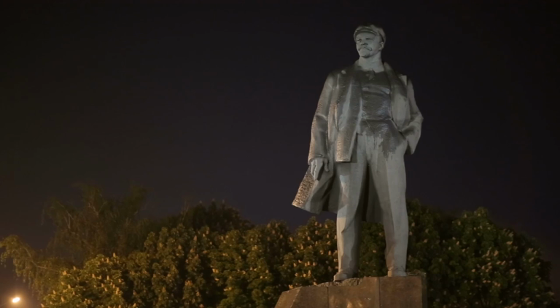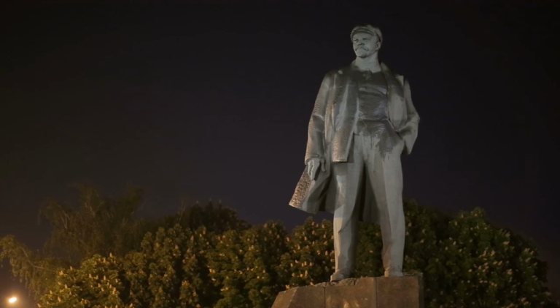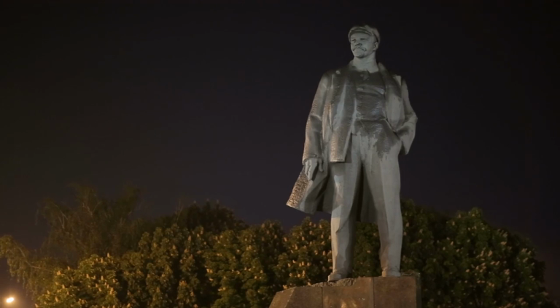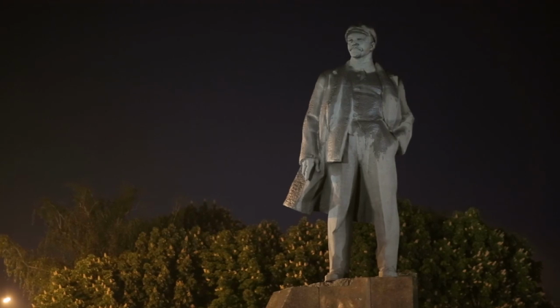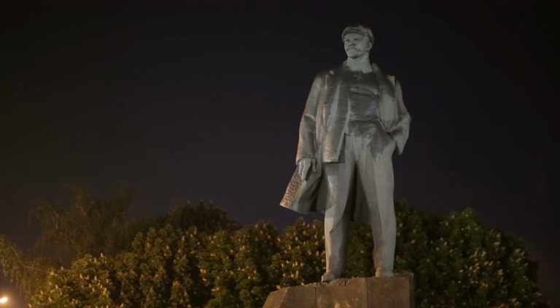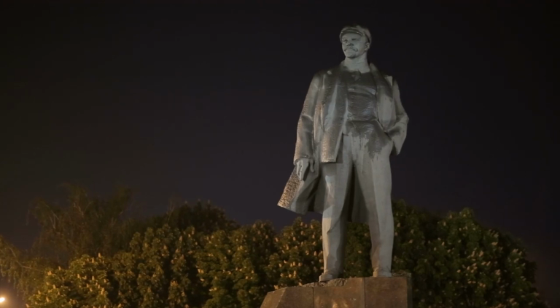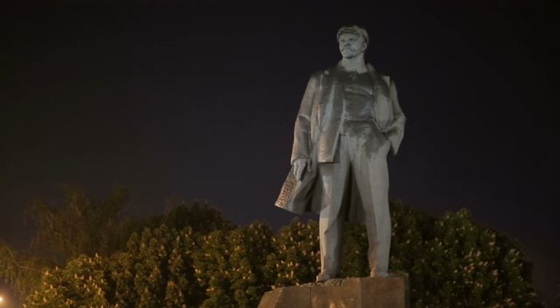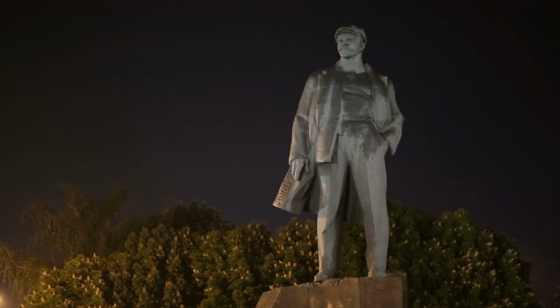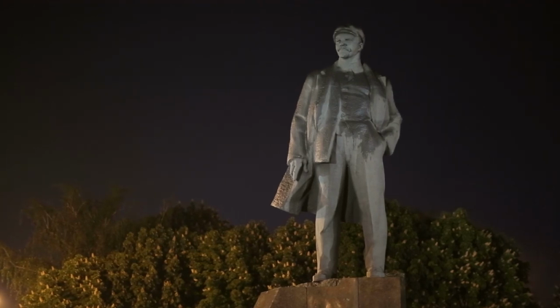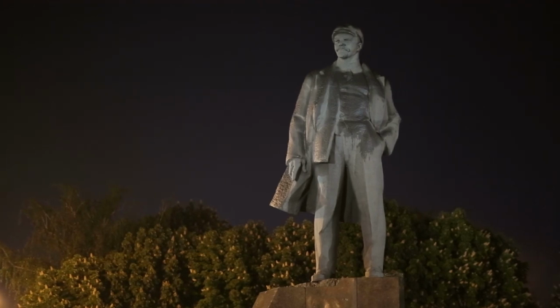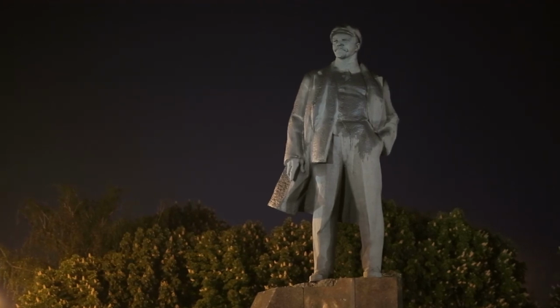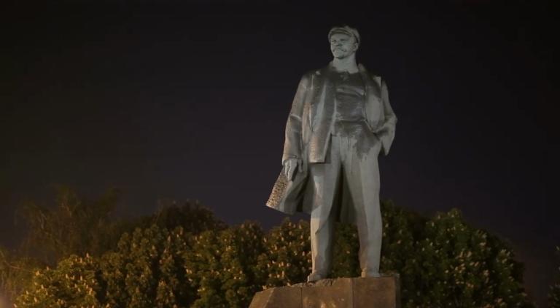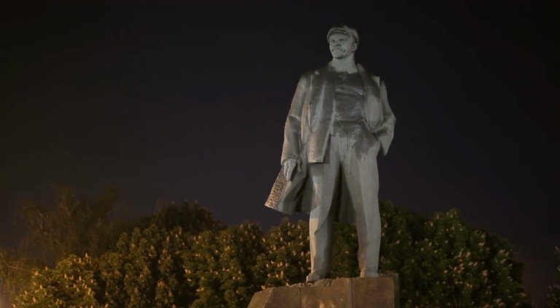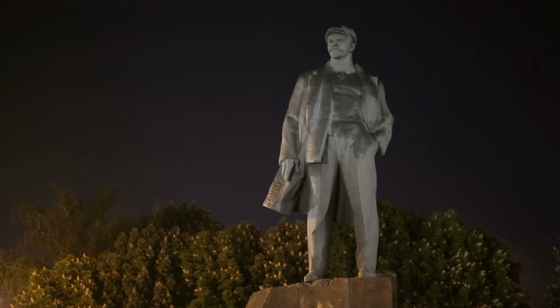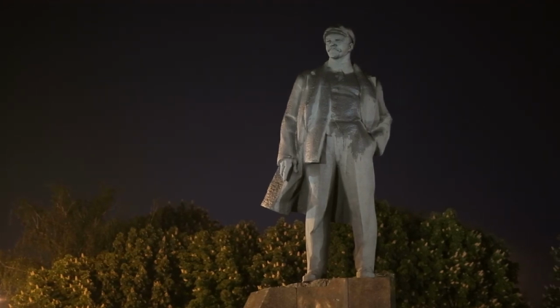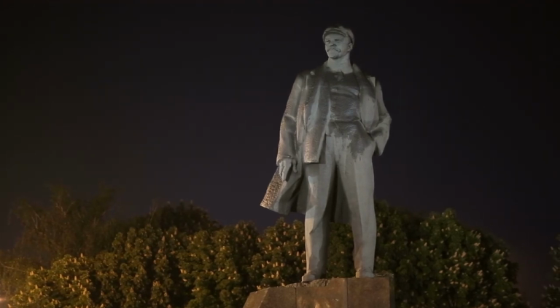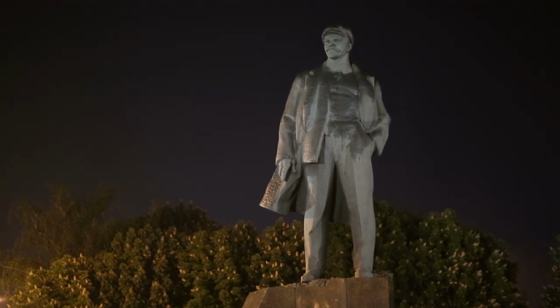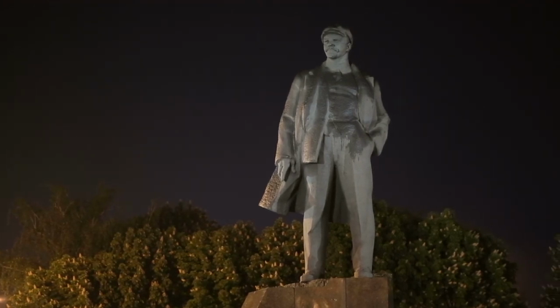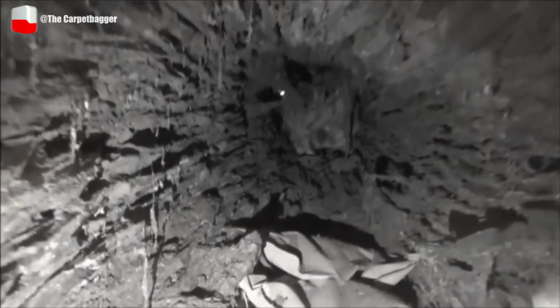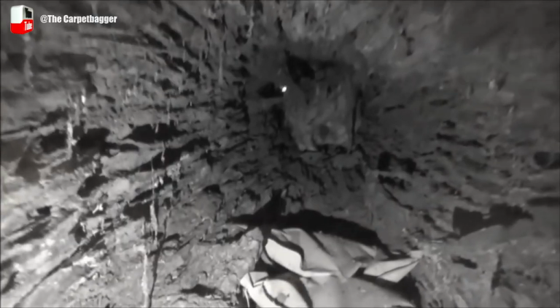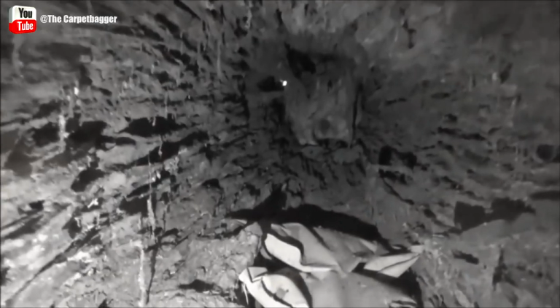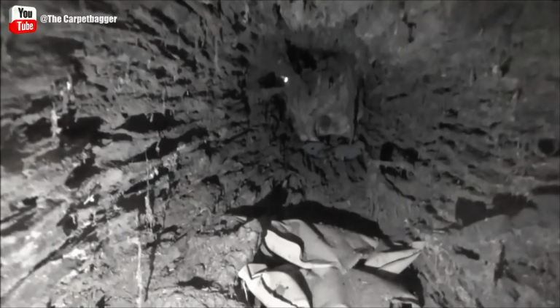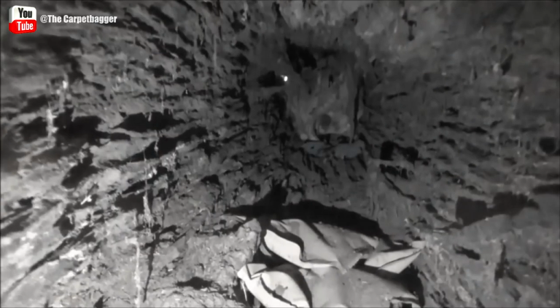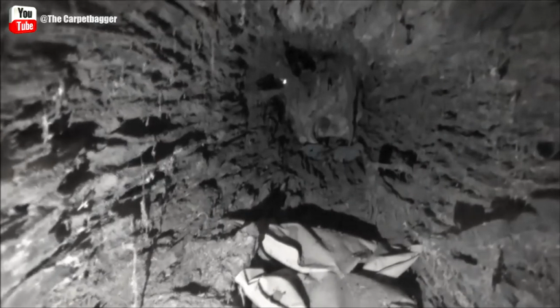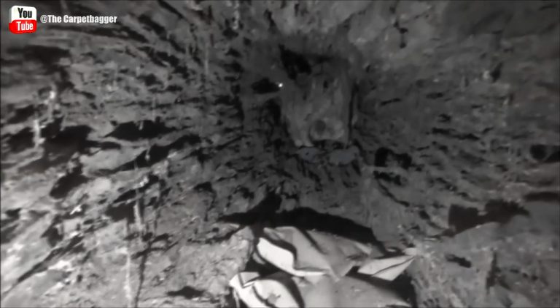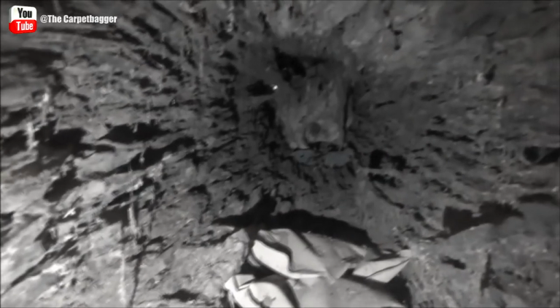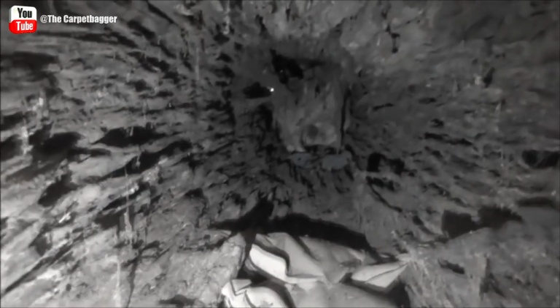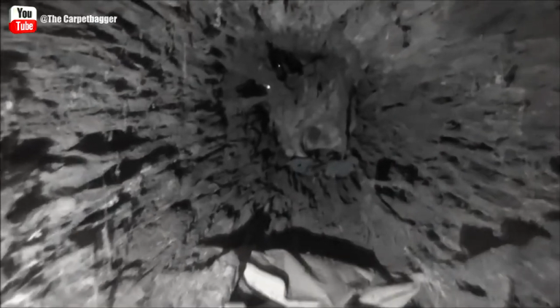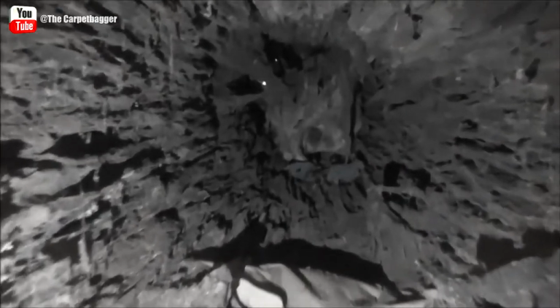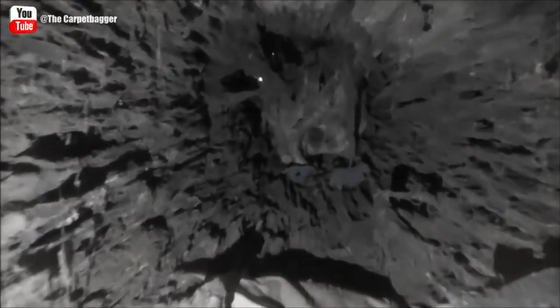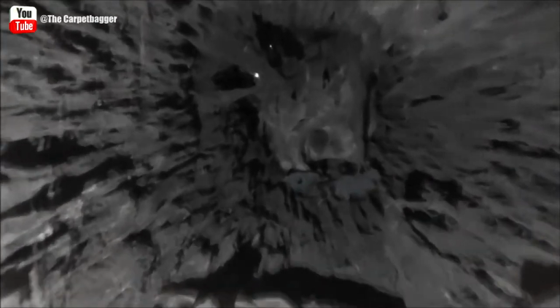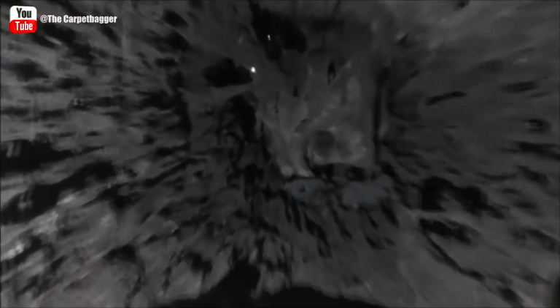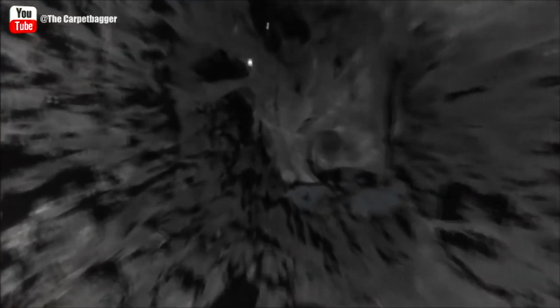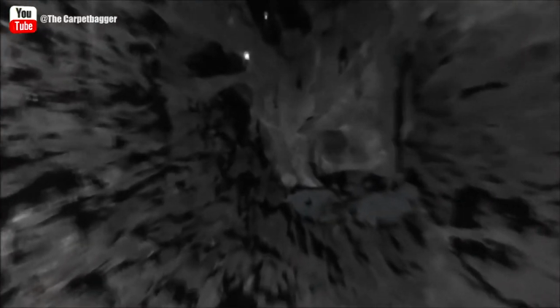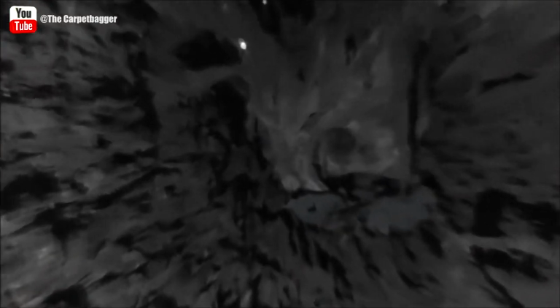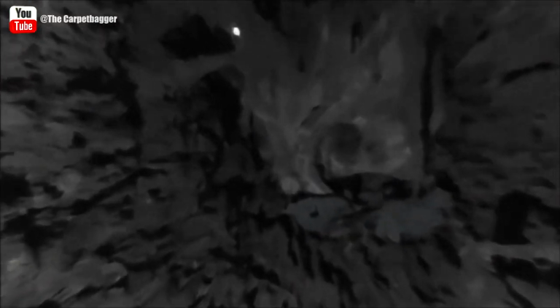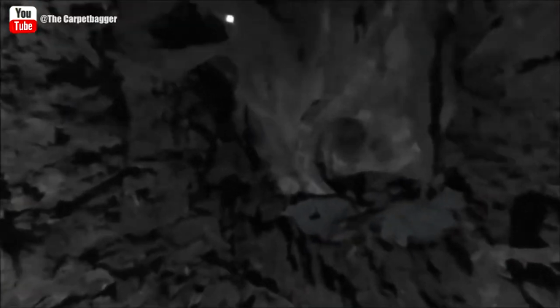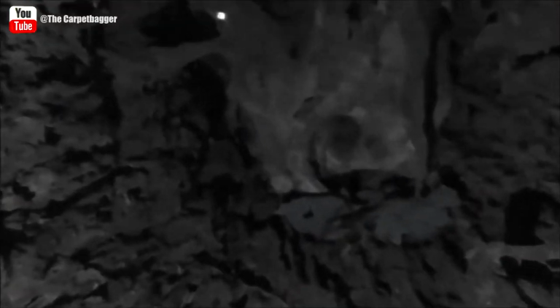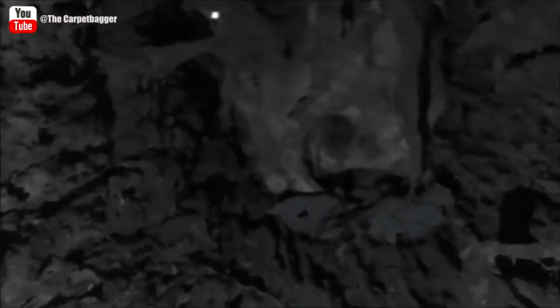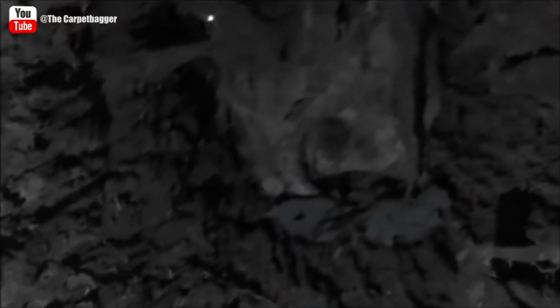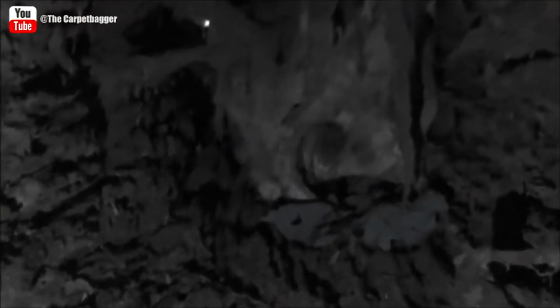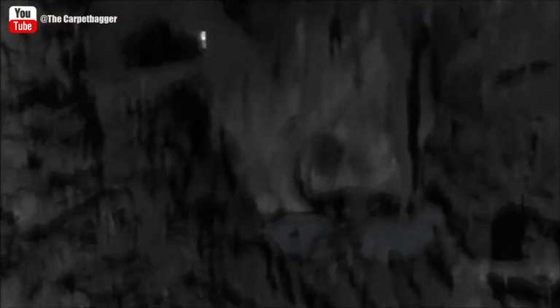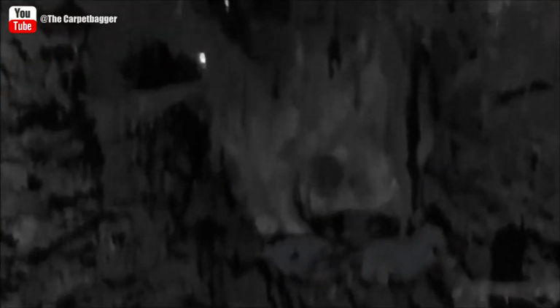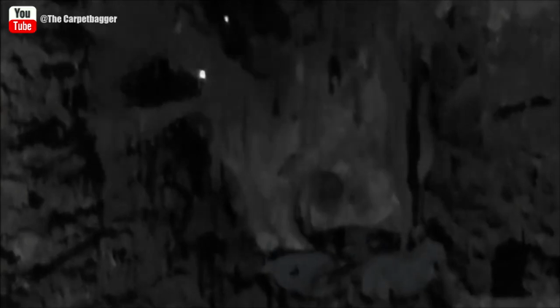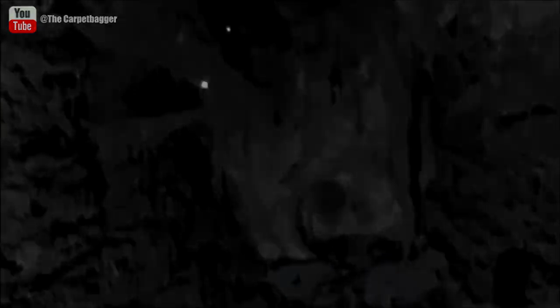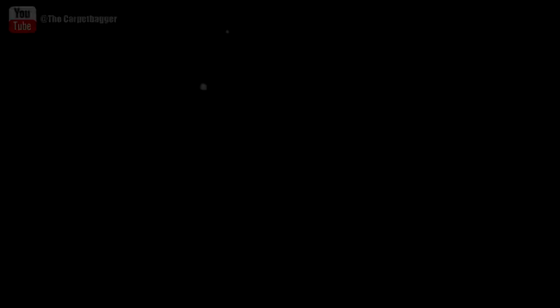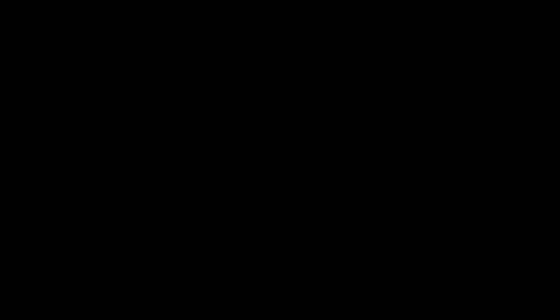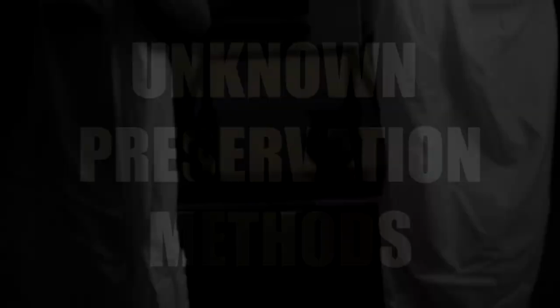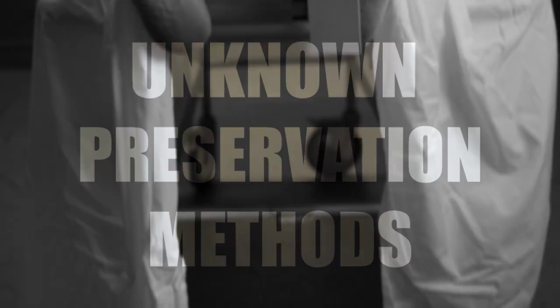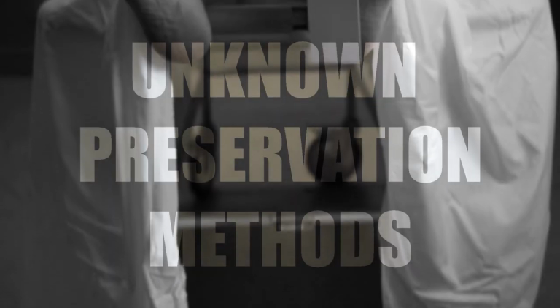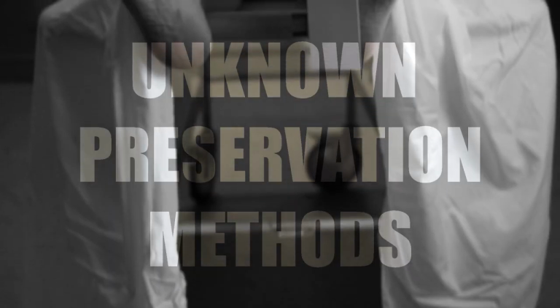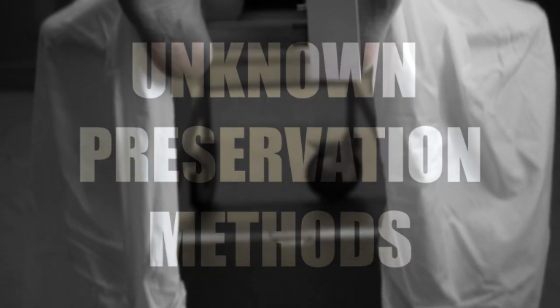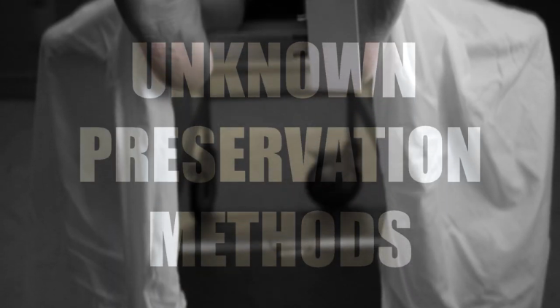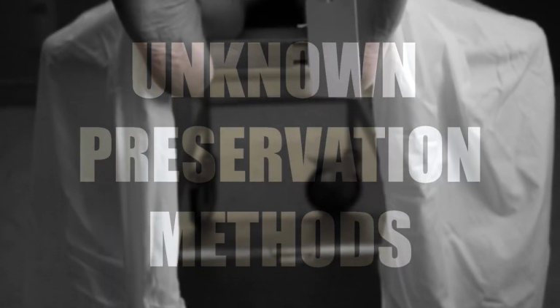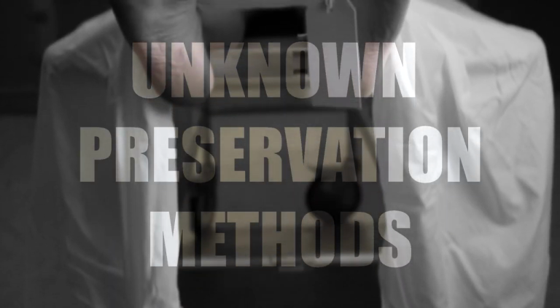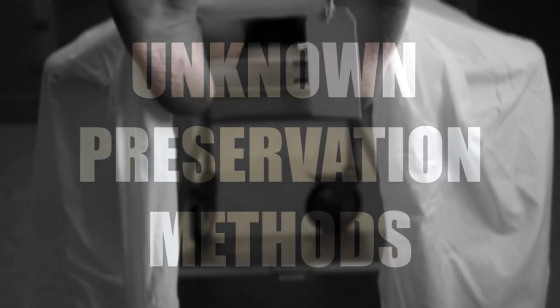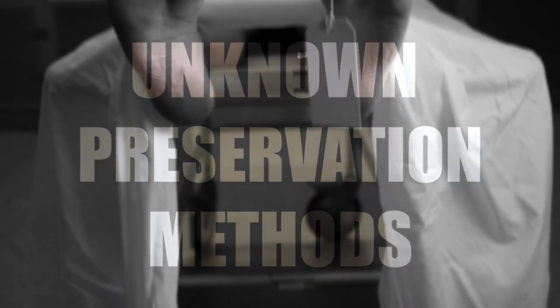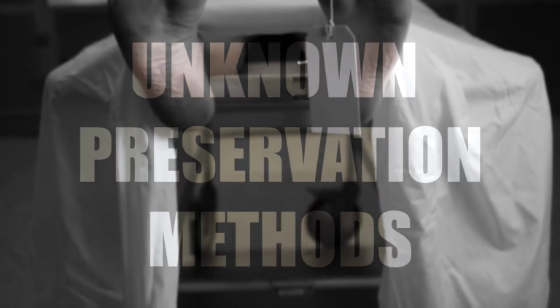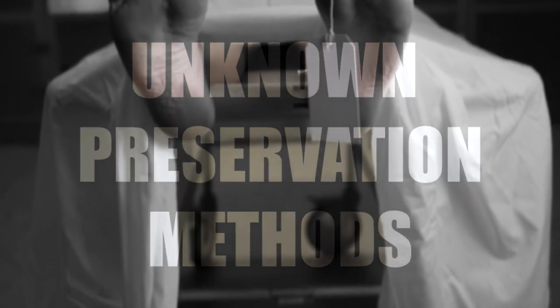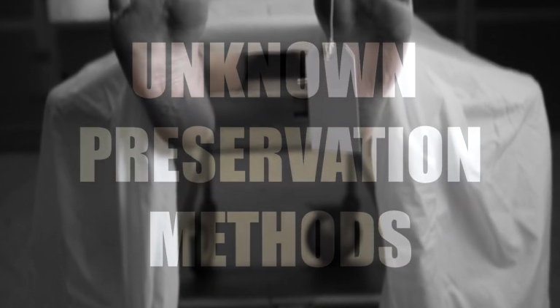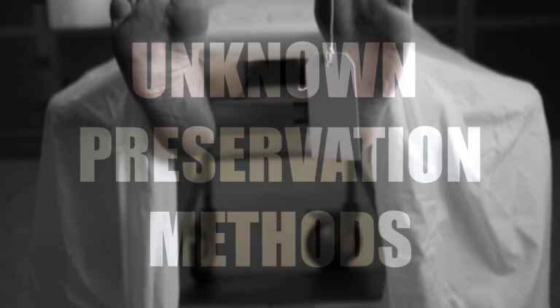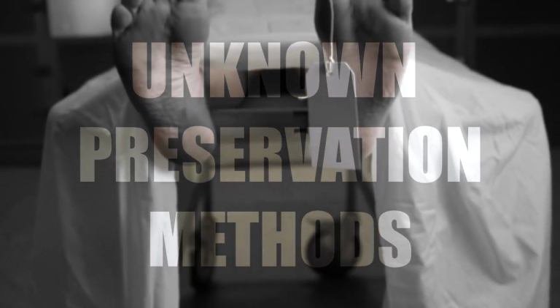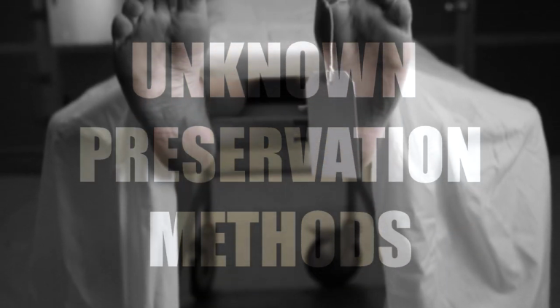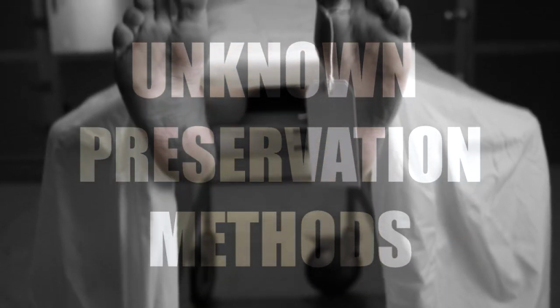From a revered political leader to a remarkable finding inside a hollow tree trunk, here are 8 unknown preservation methods.